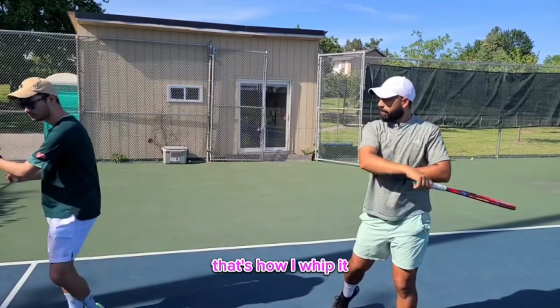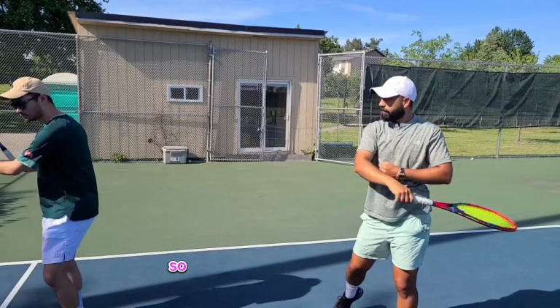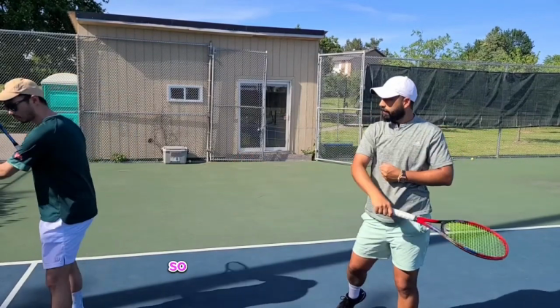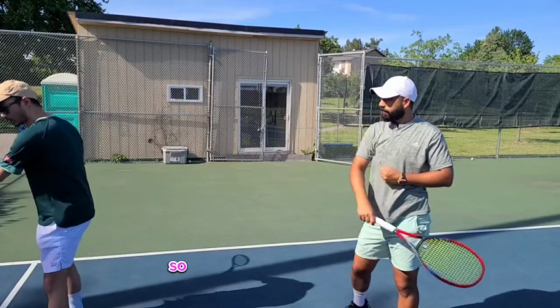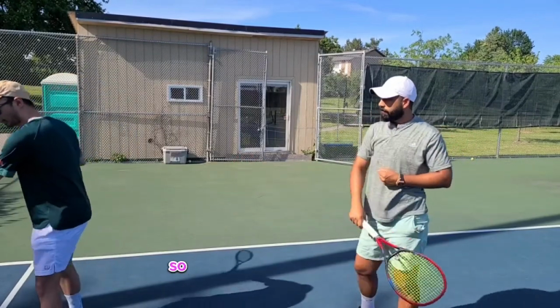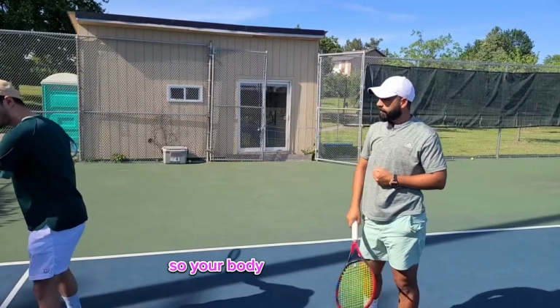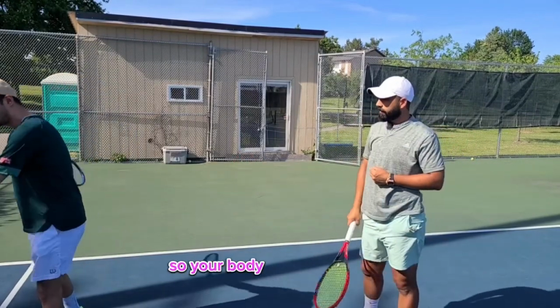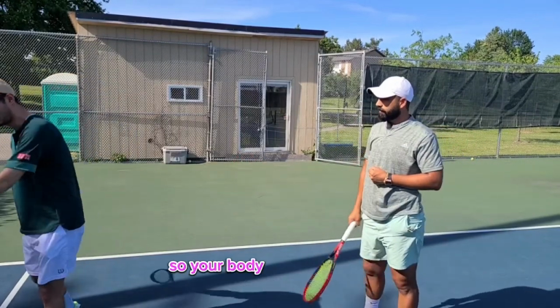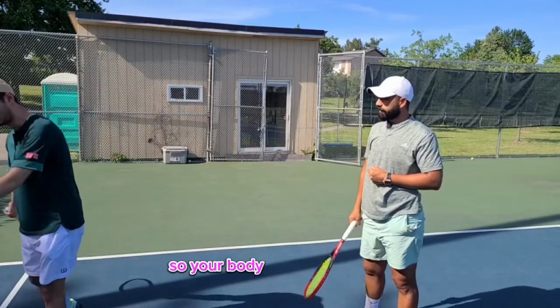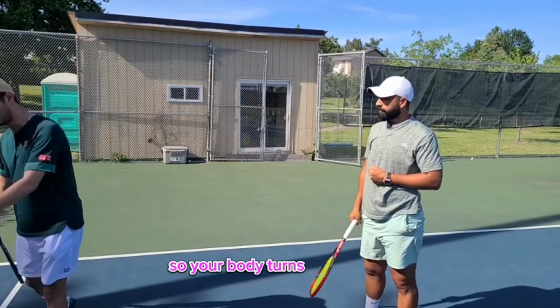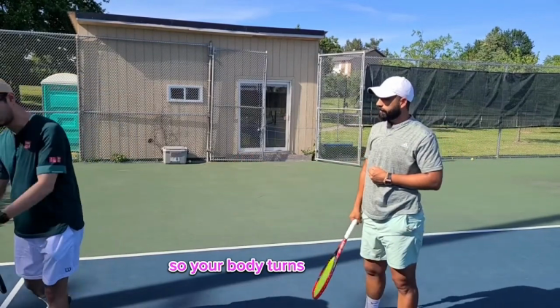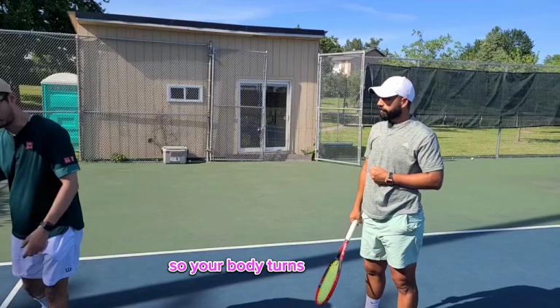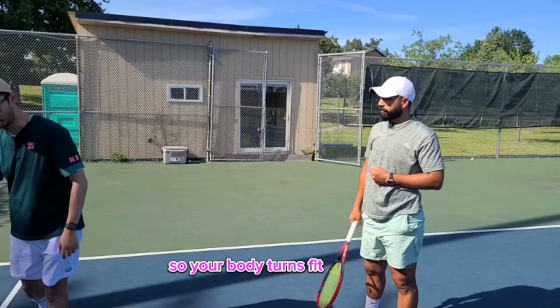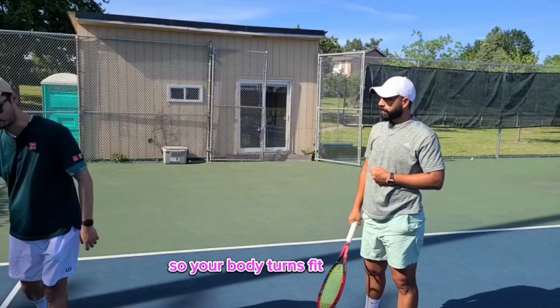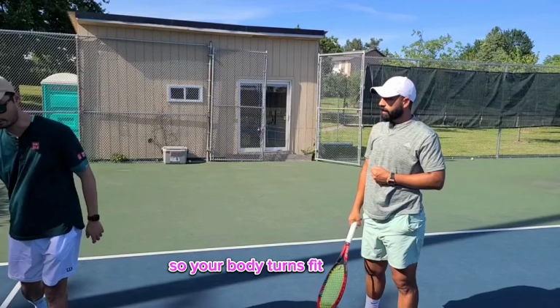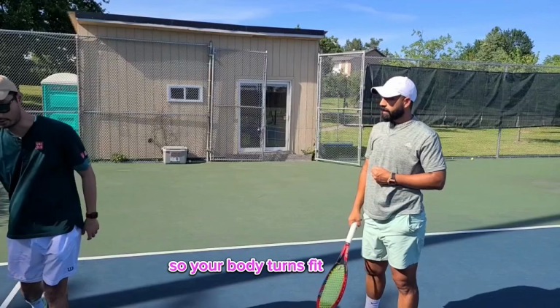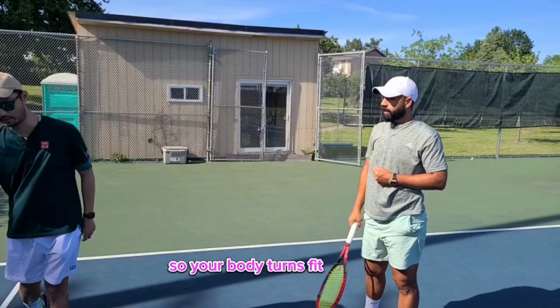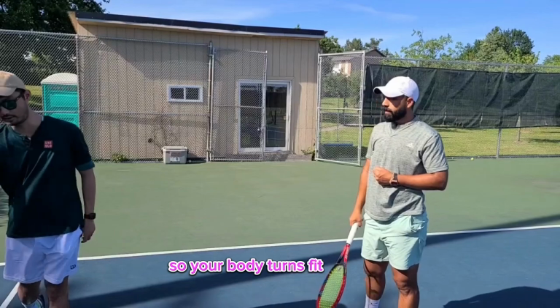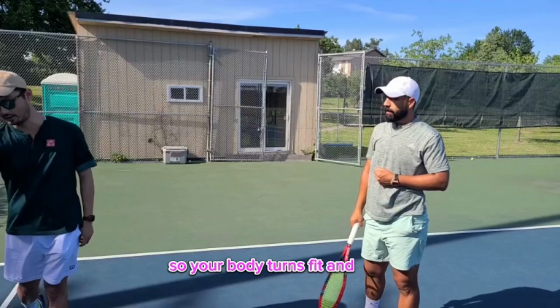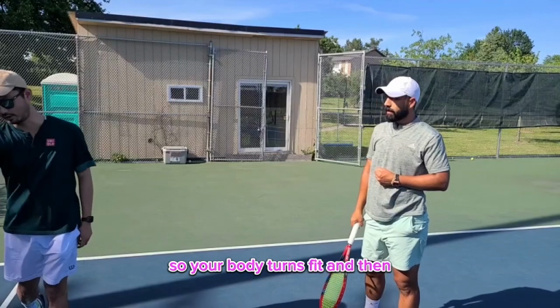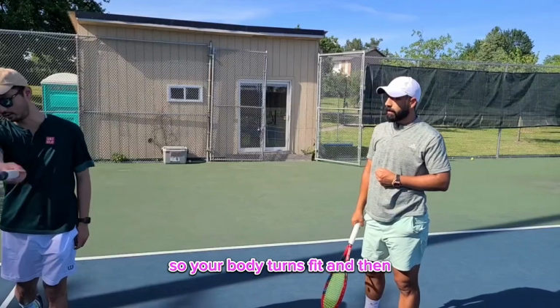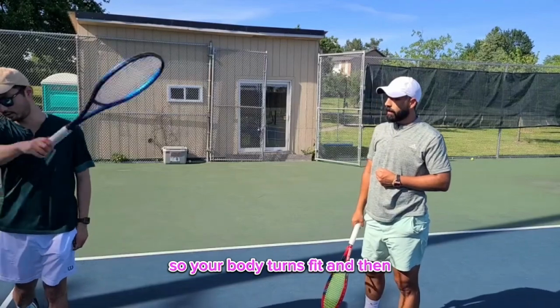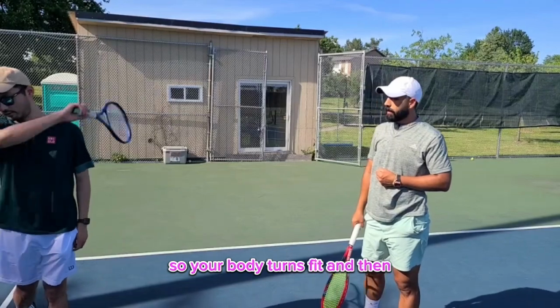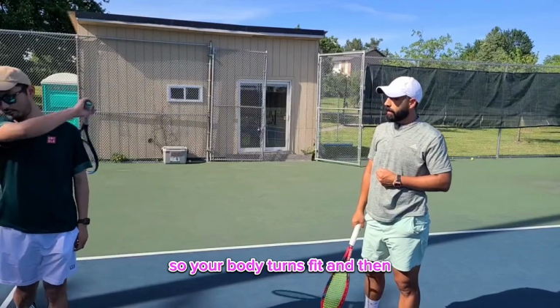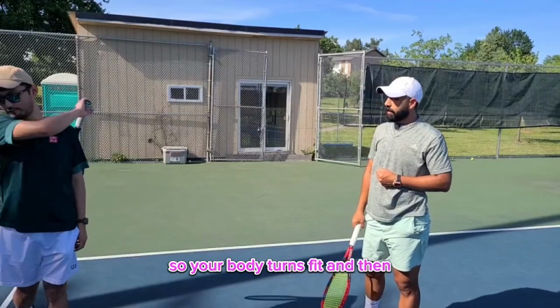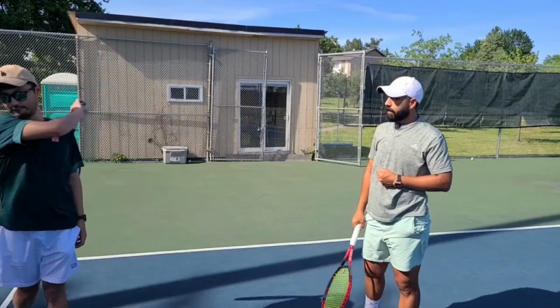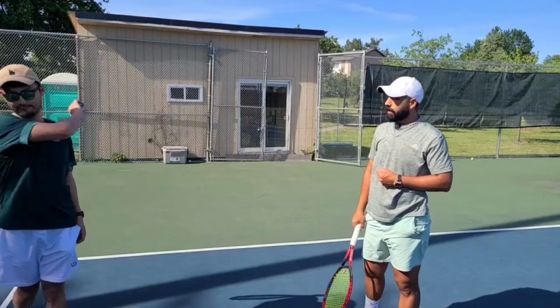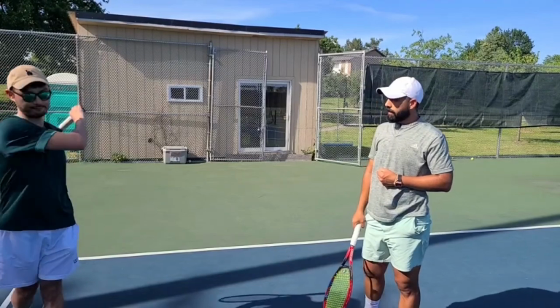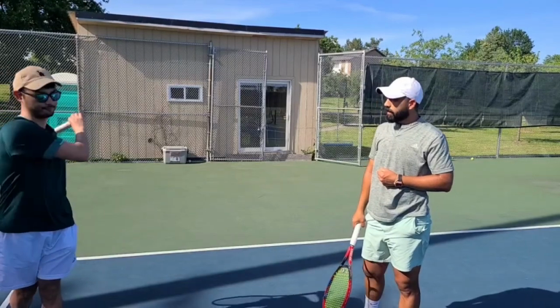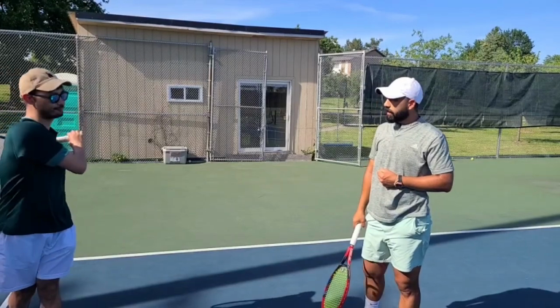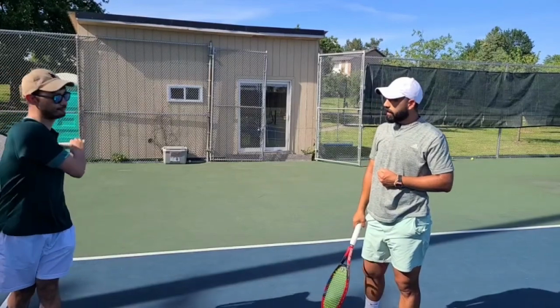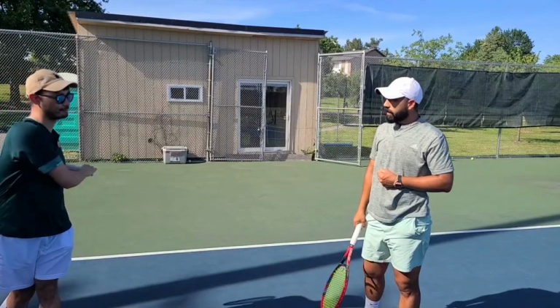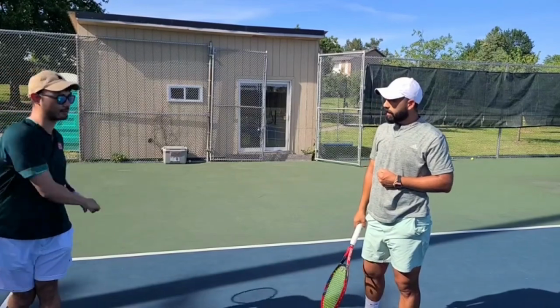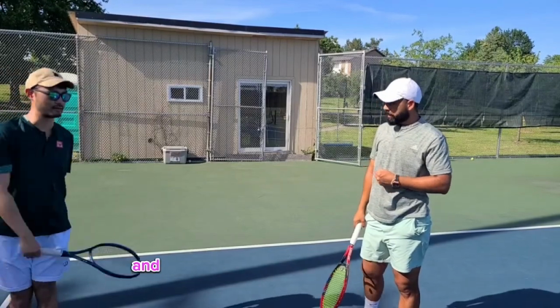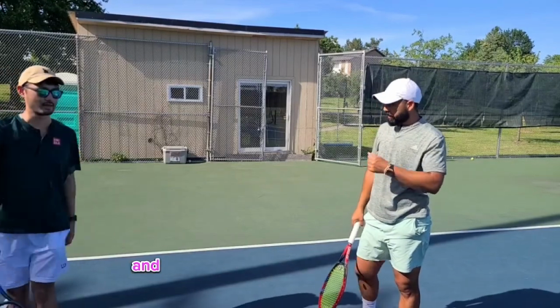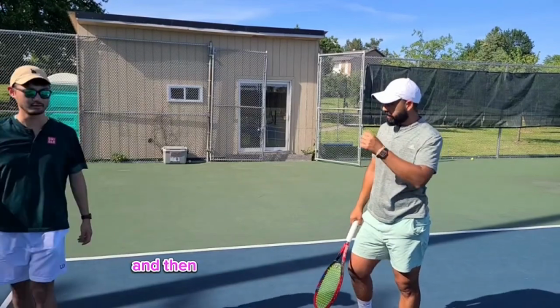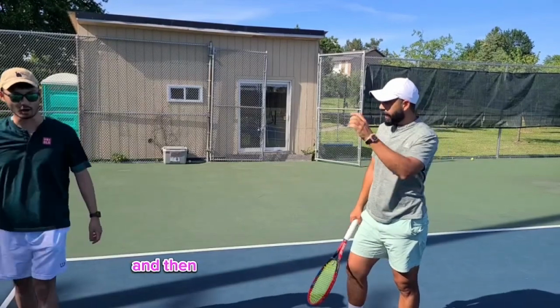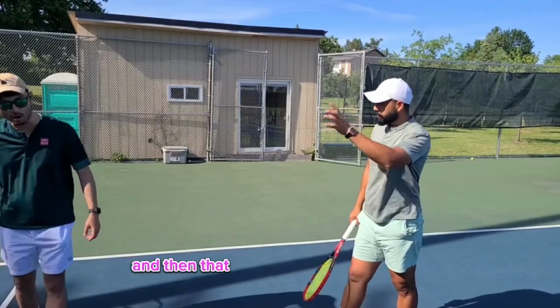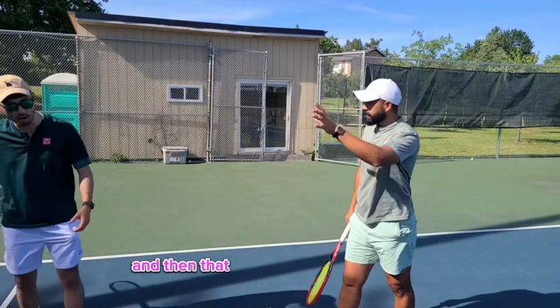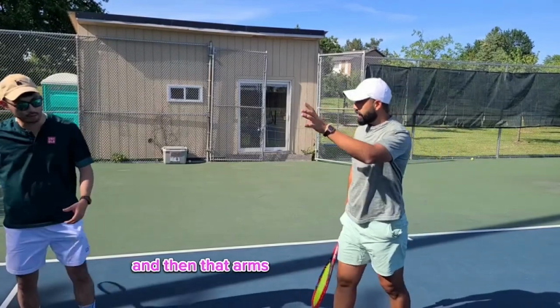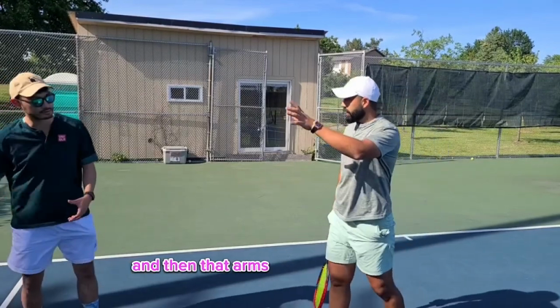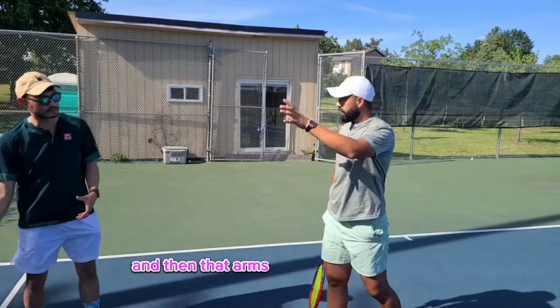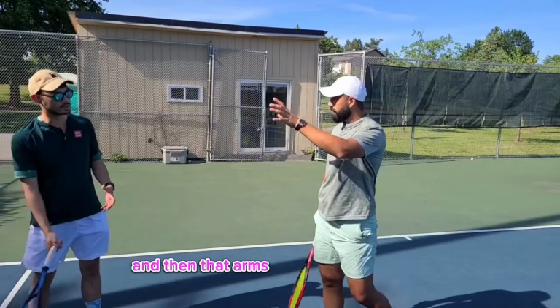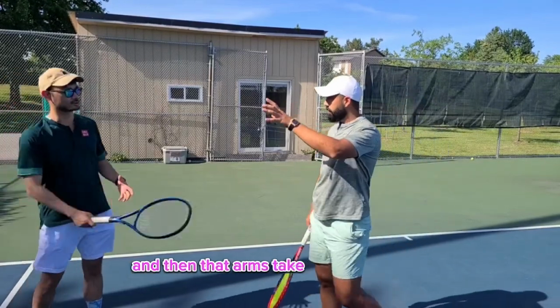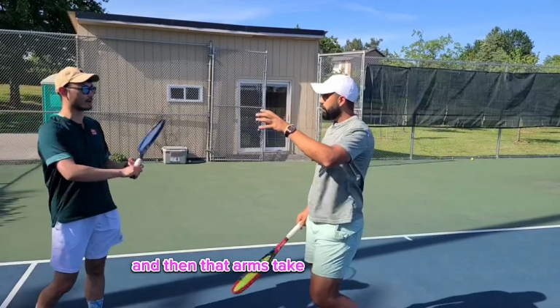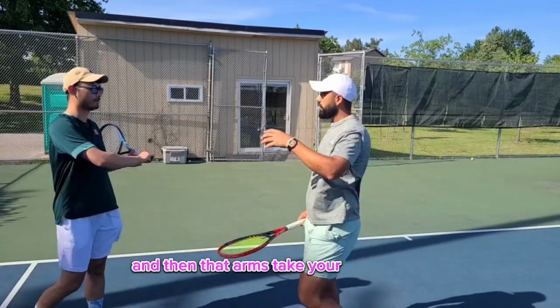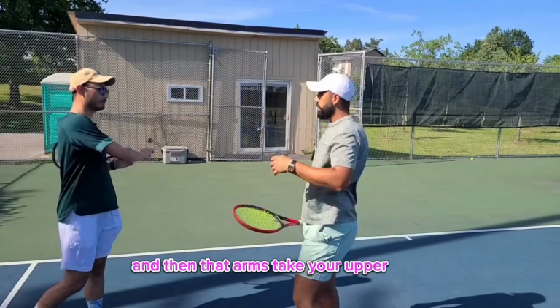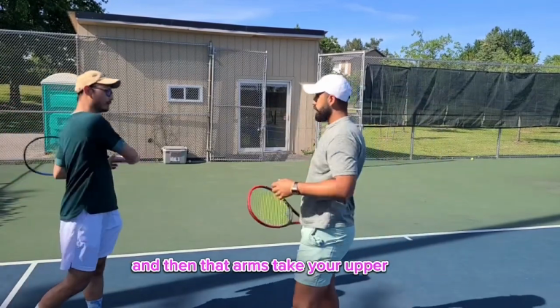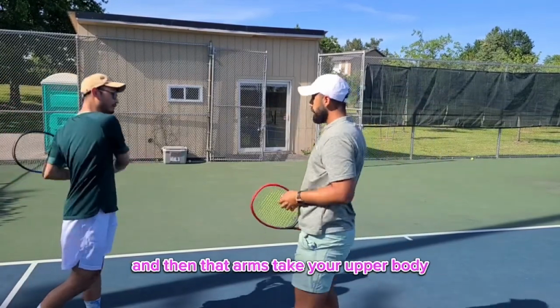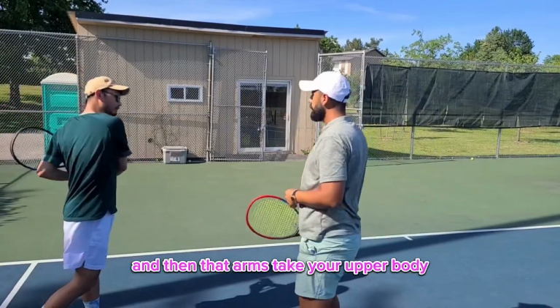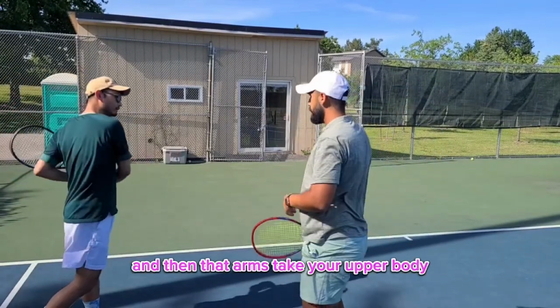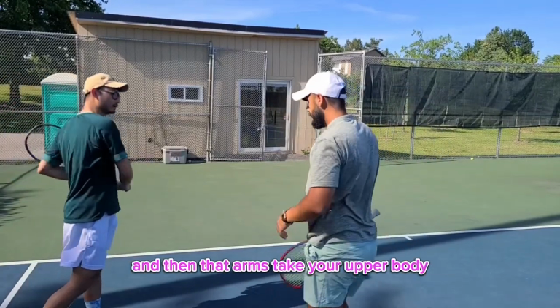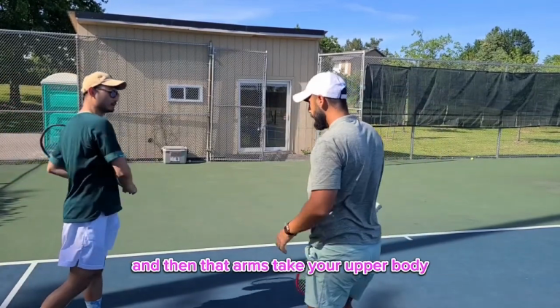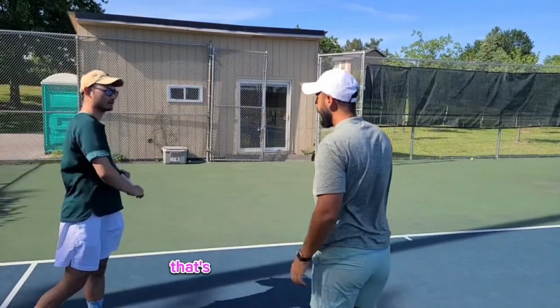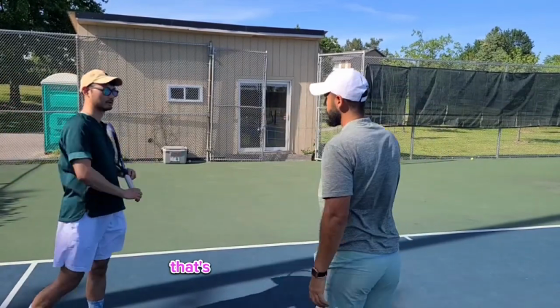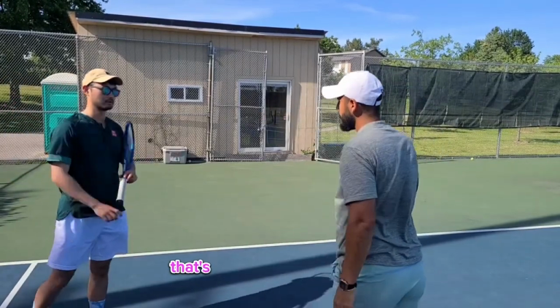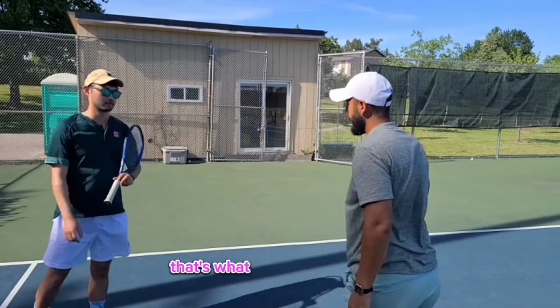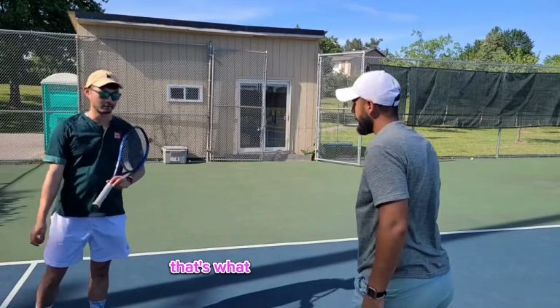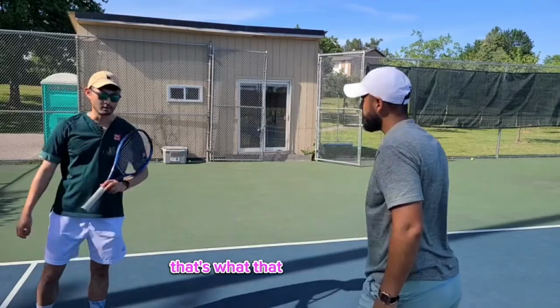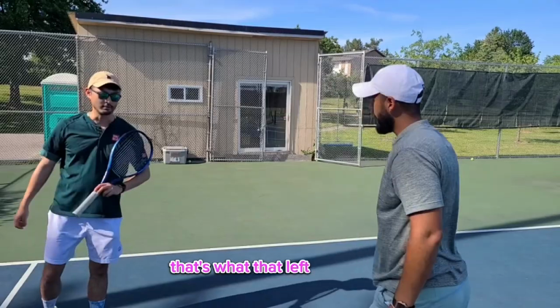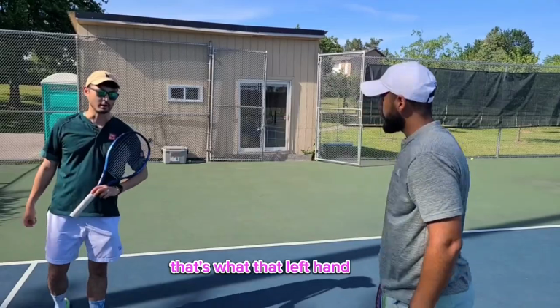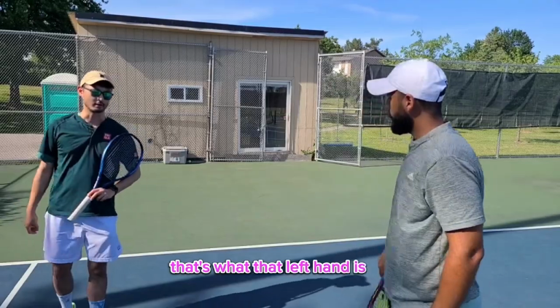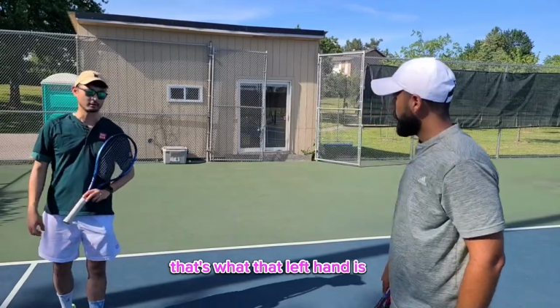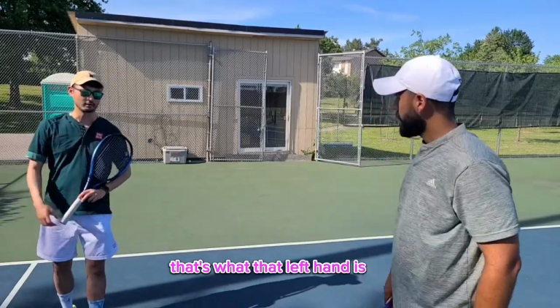So your body turns a bit, and then the arms take your upper body. That's what that left hand is for.